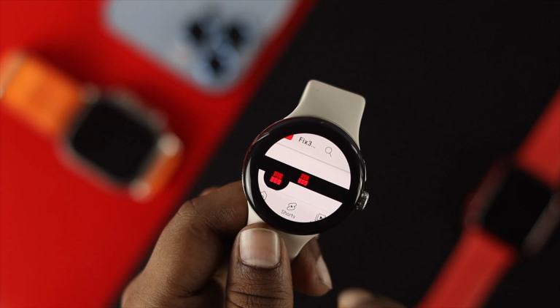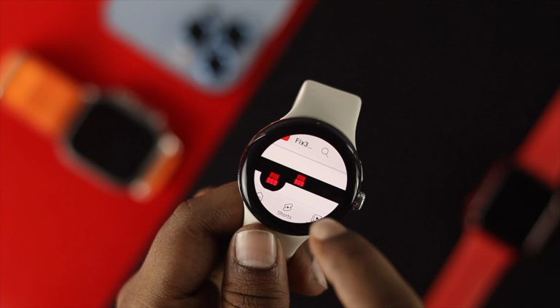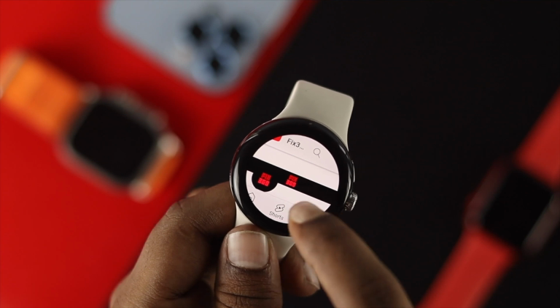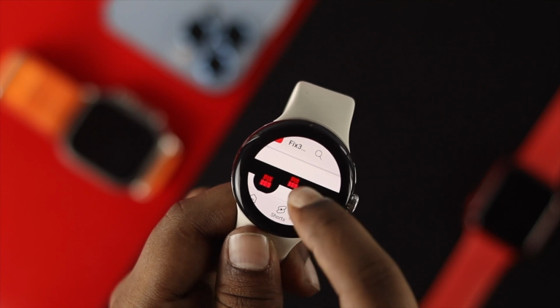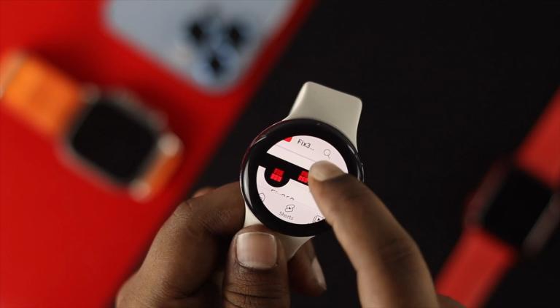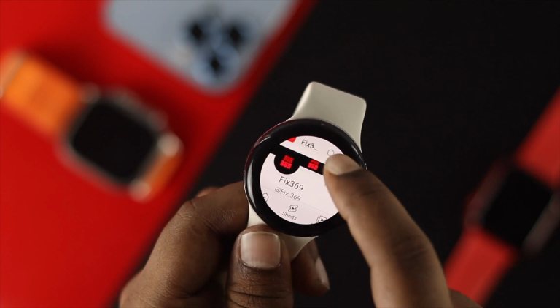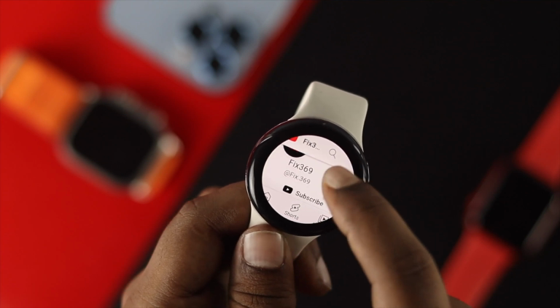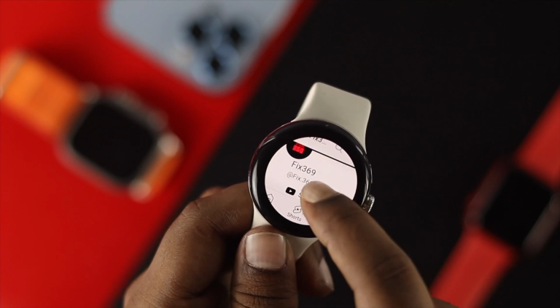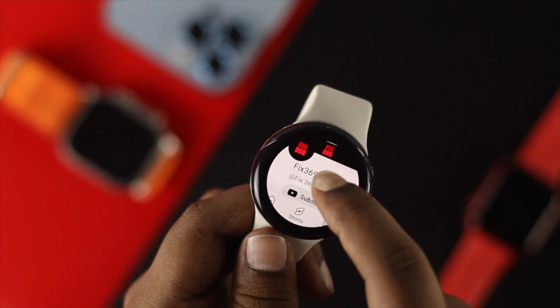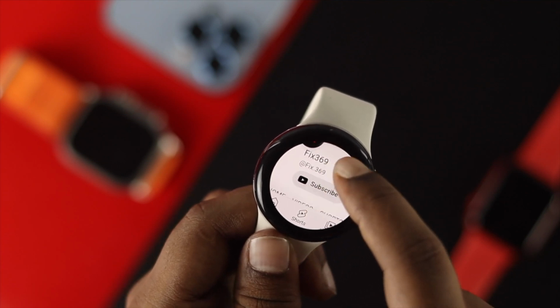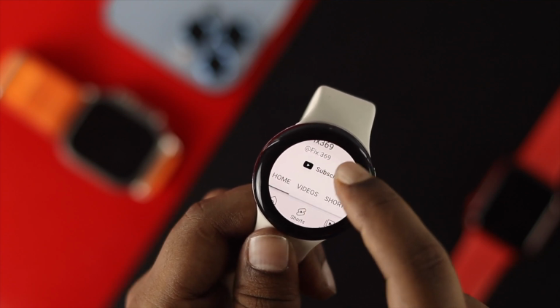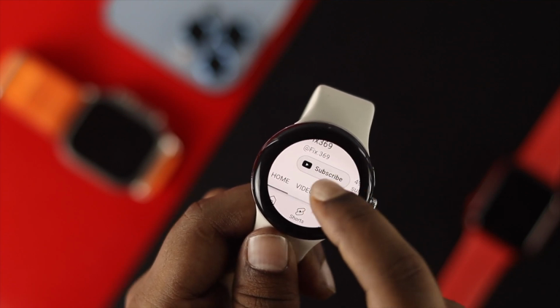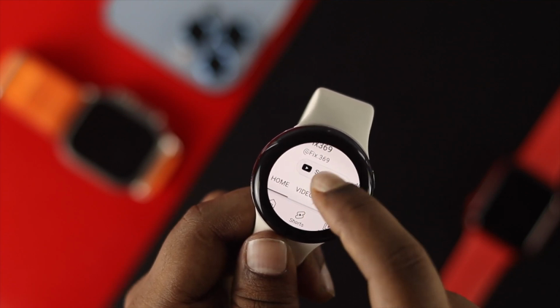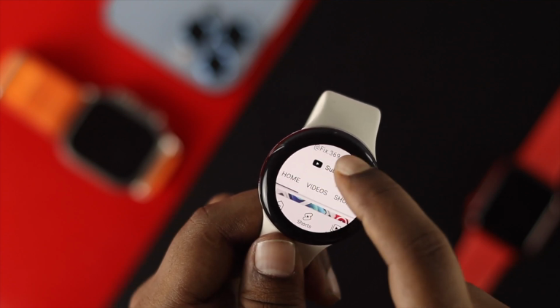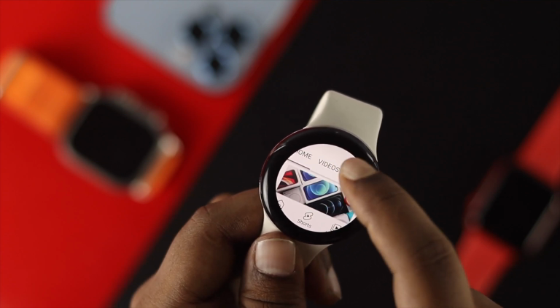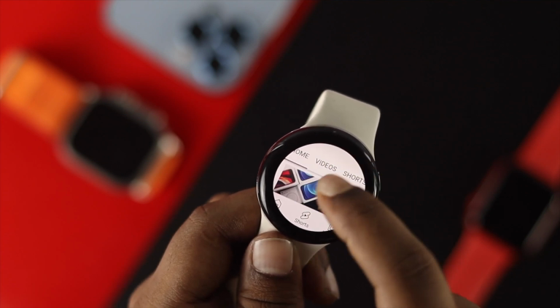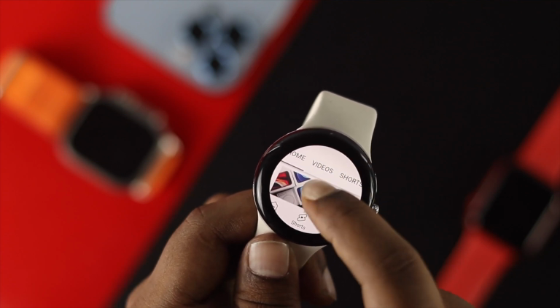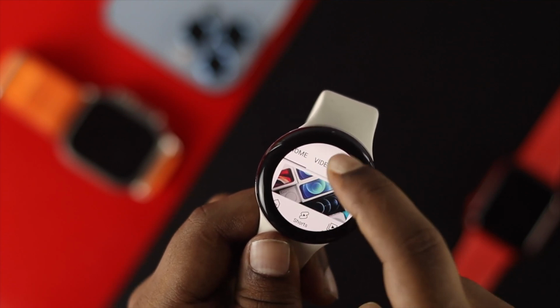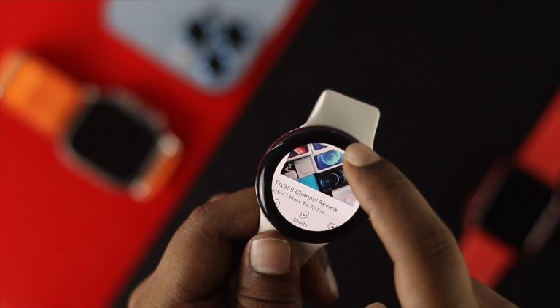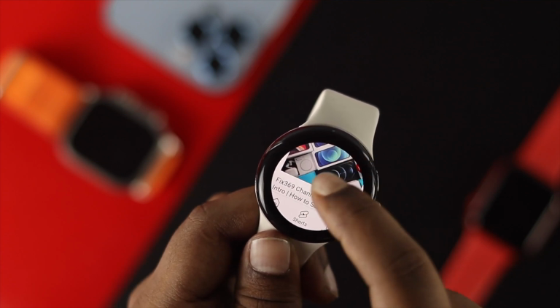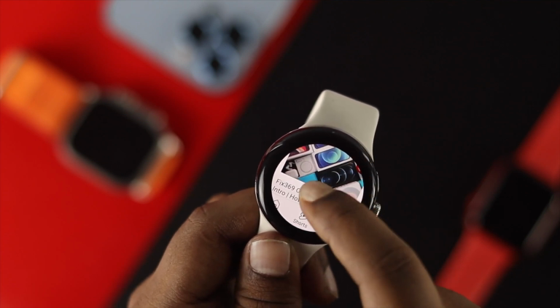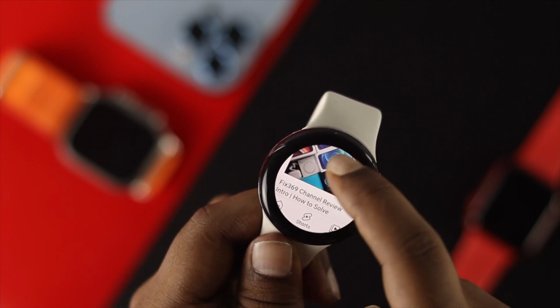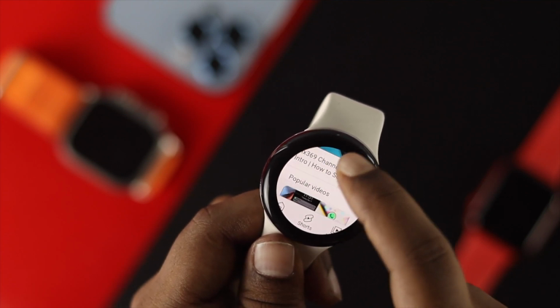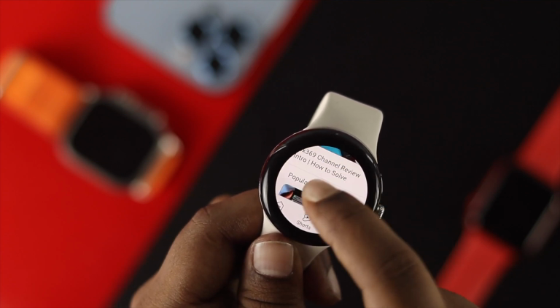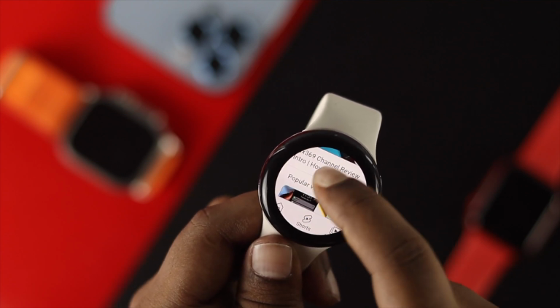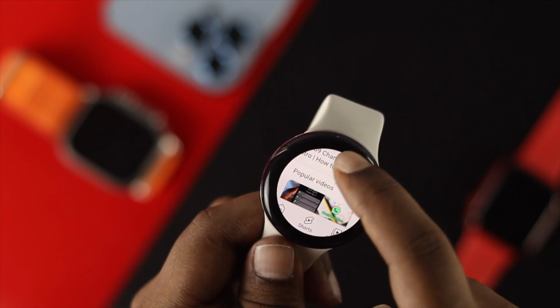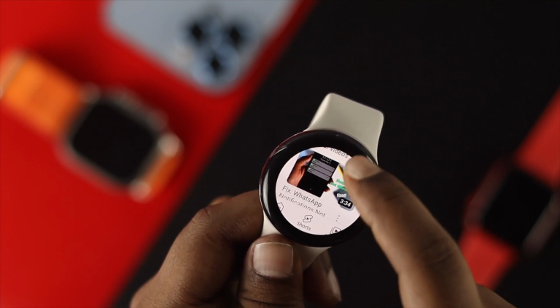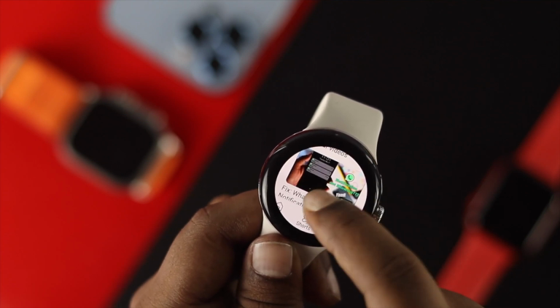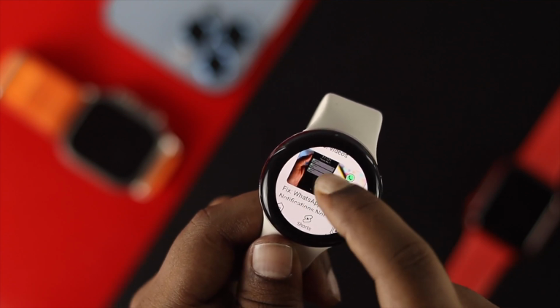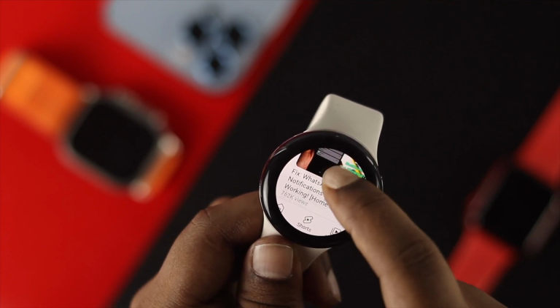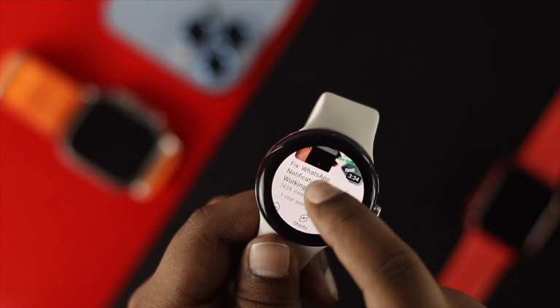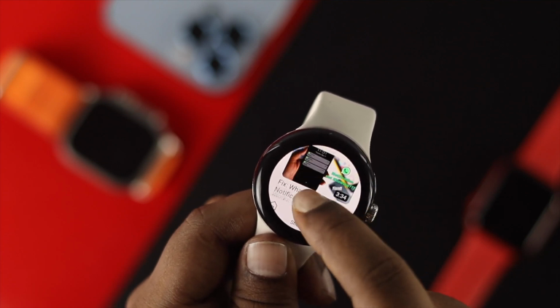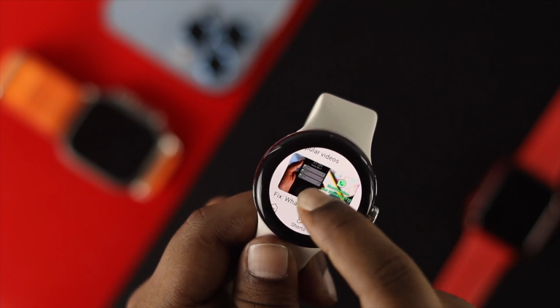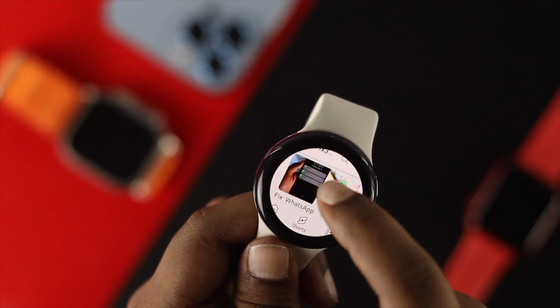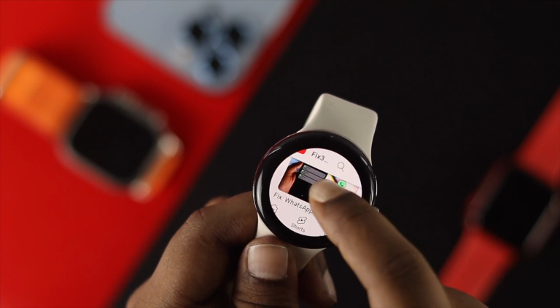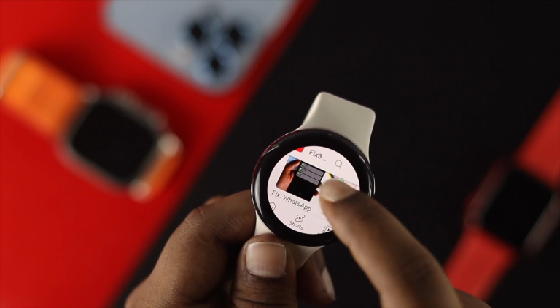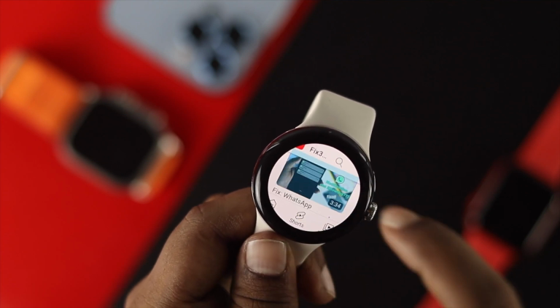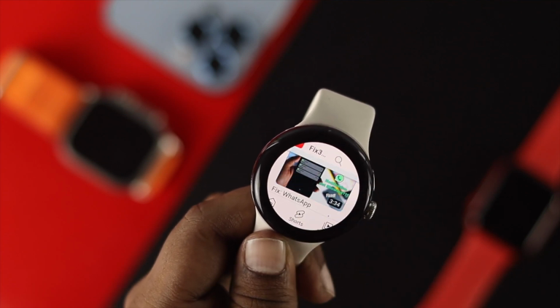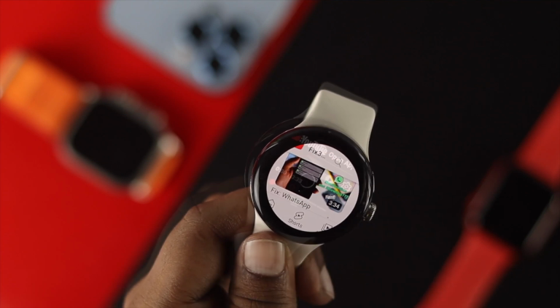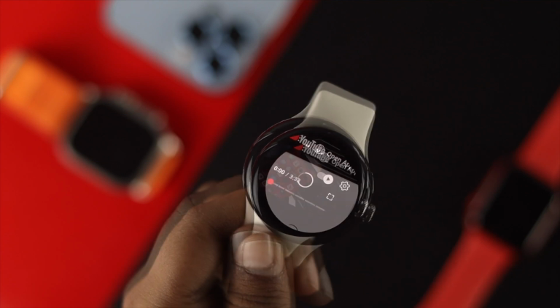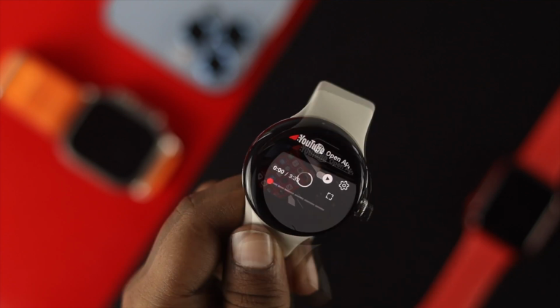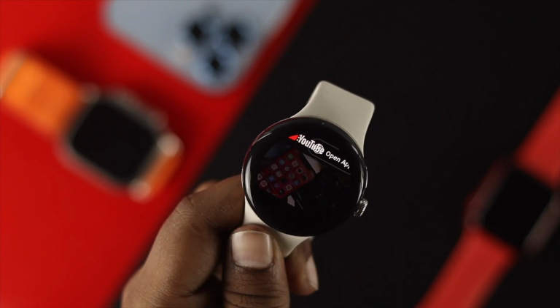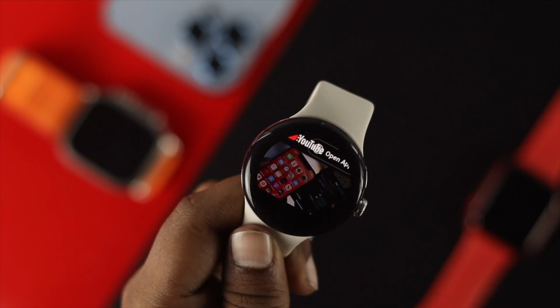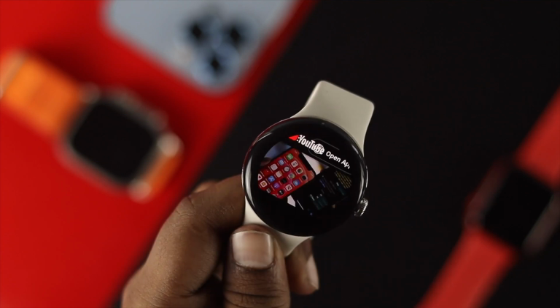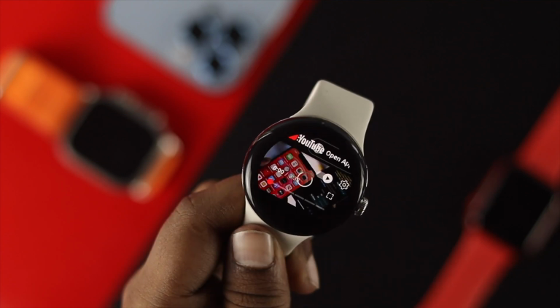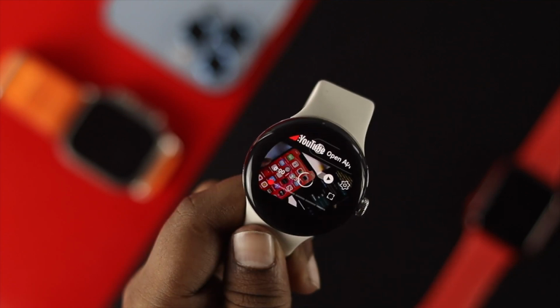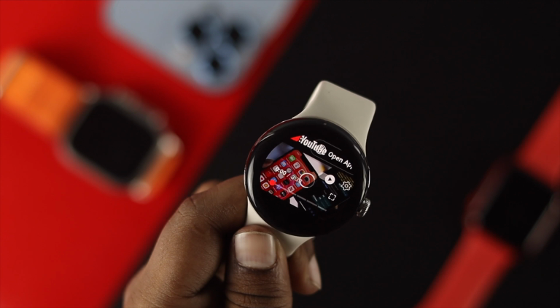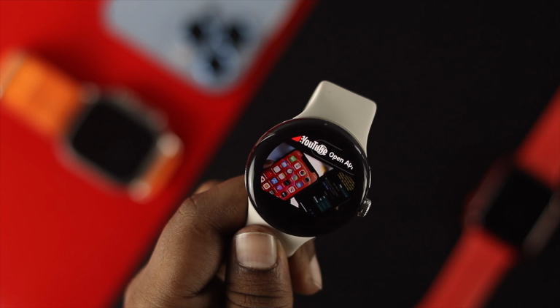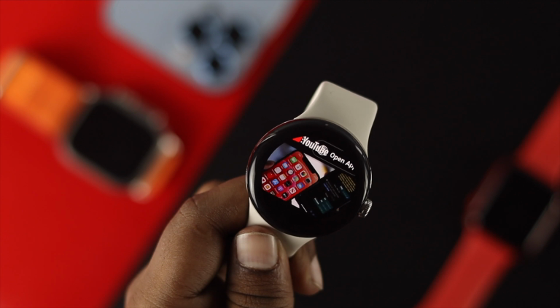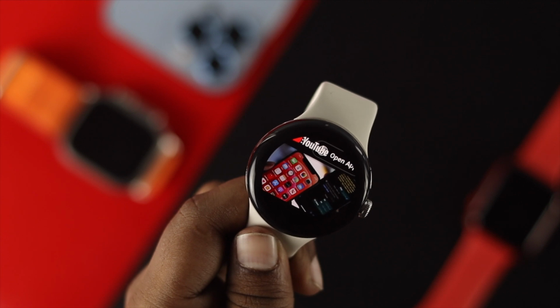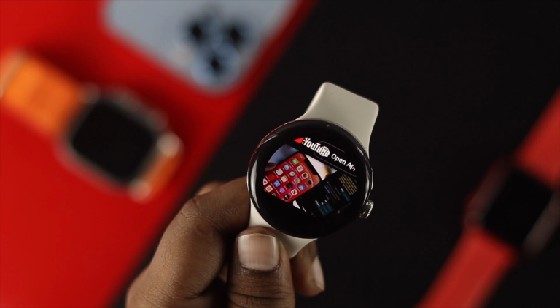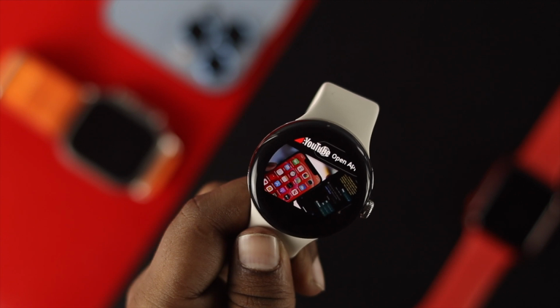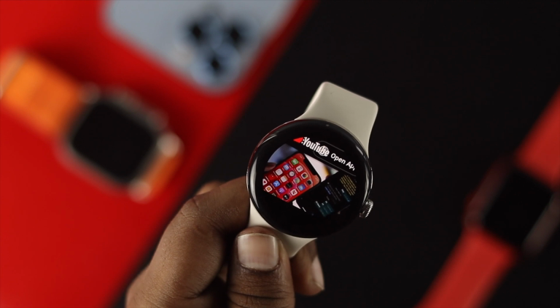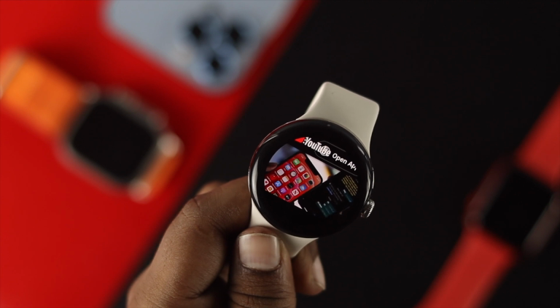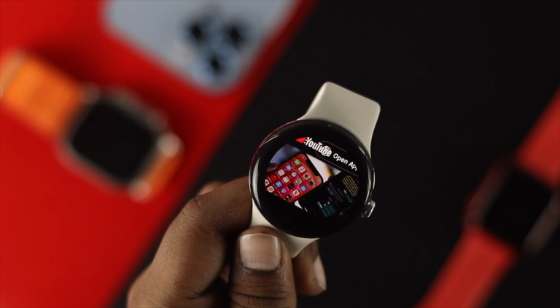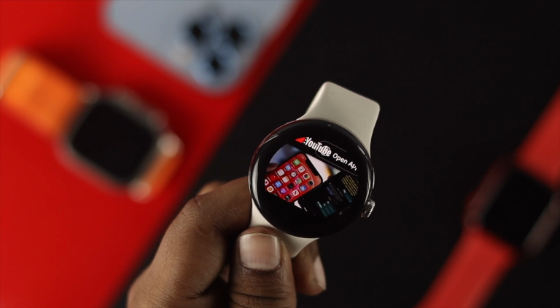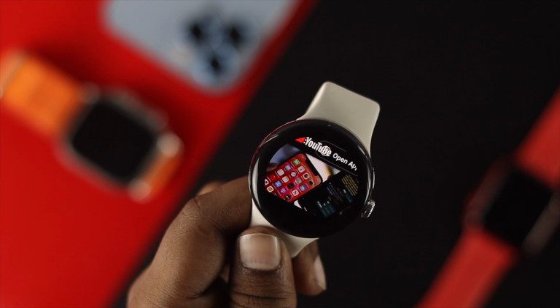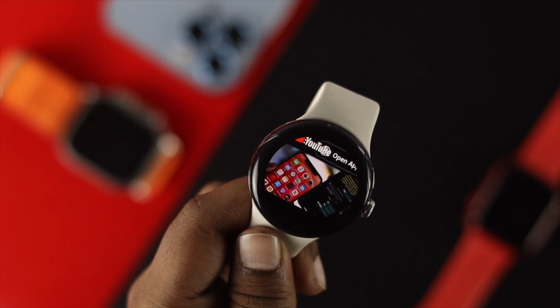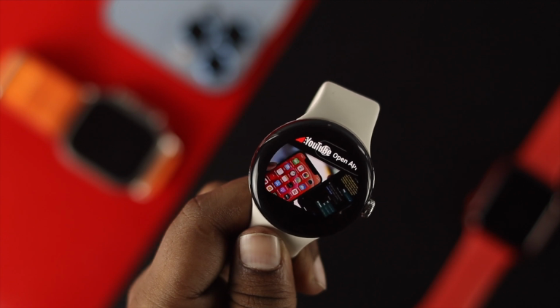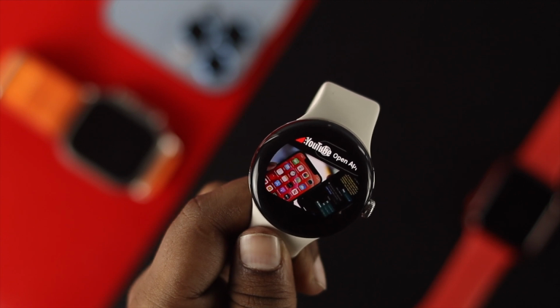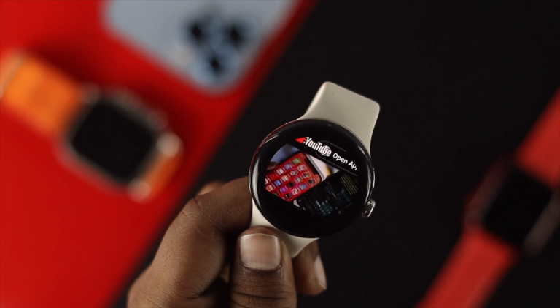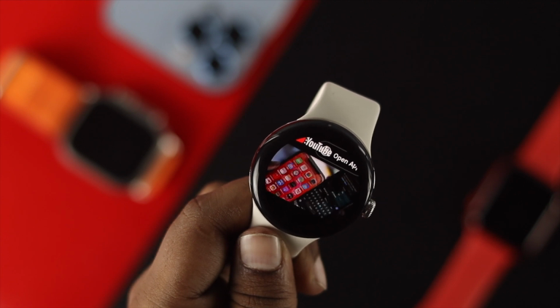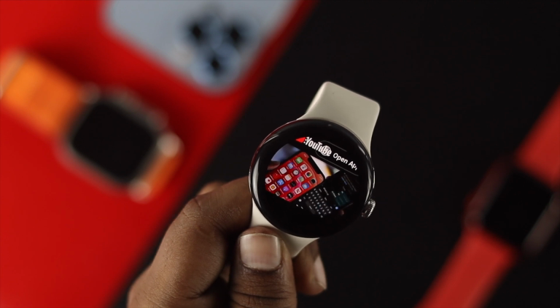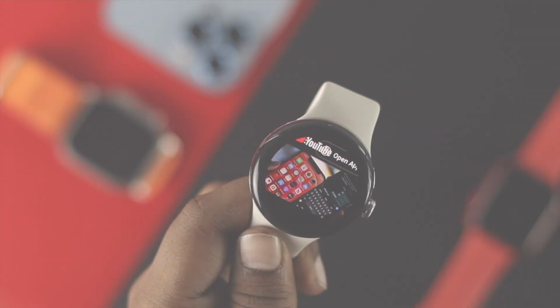Hello everybody, welcome back to the channel. On today's video, let me show you how you can watch a YouTube video on your Google Pixel Watch.